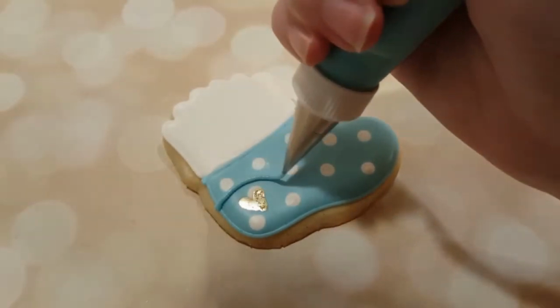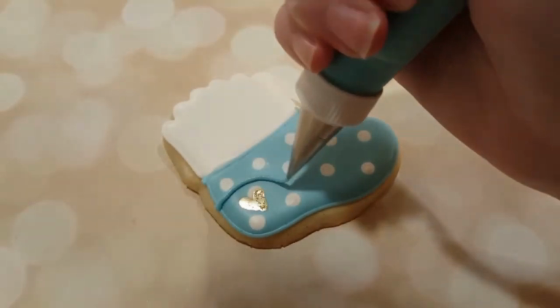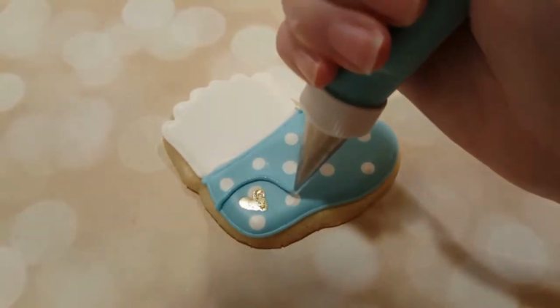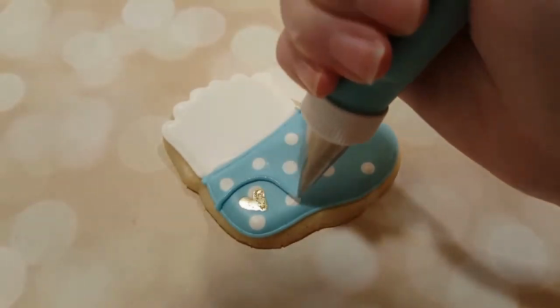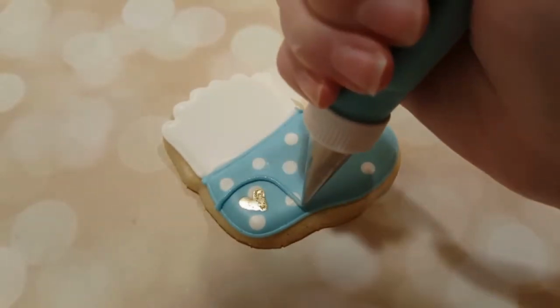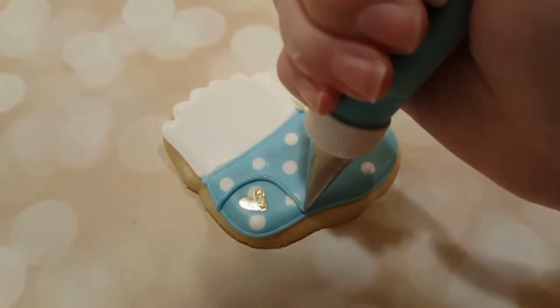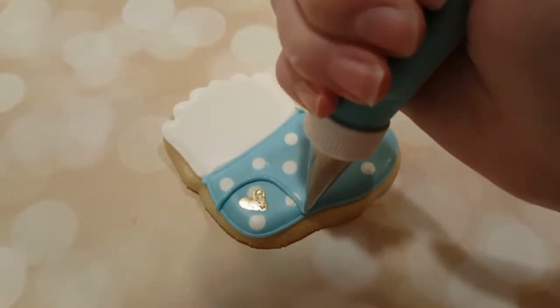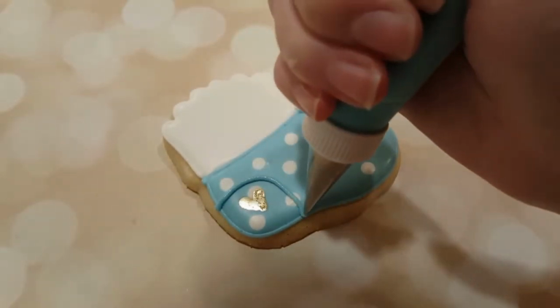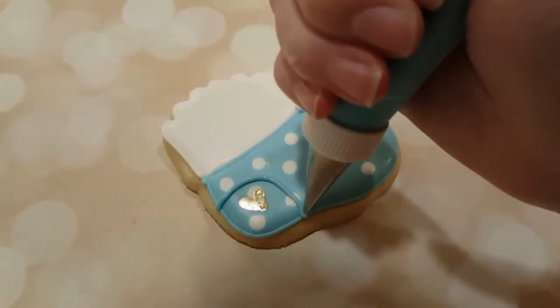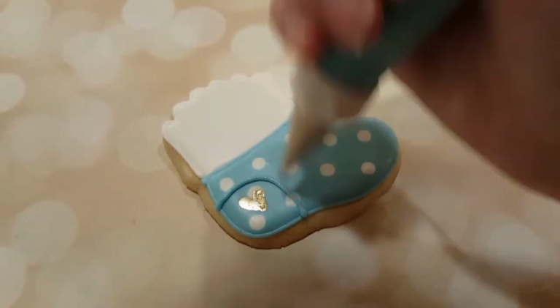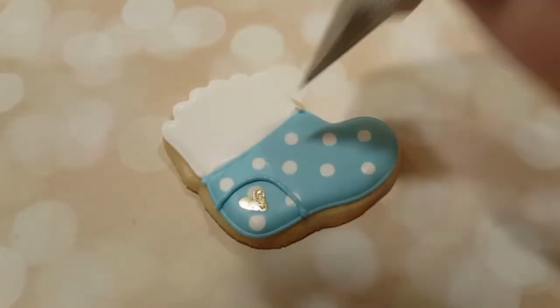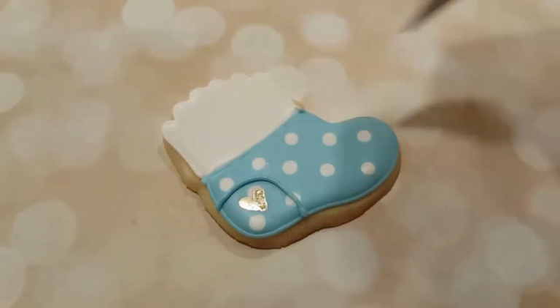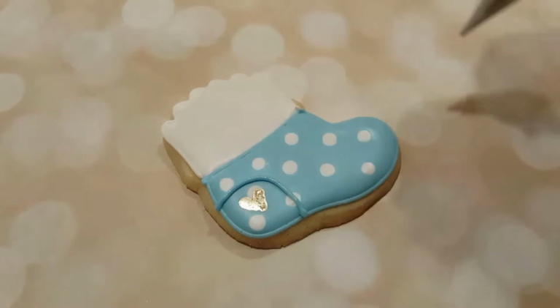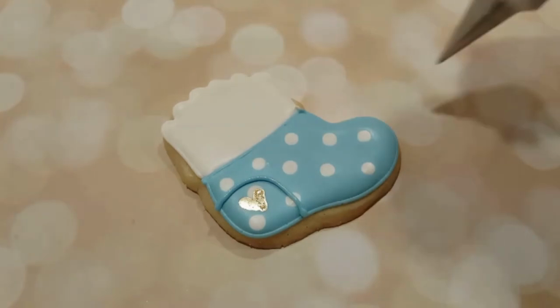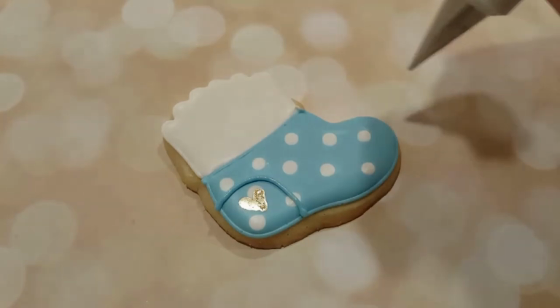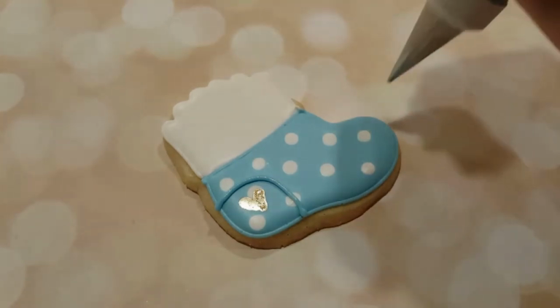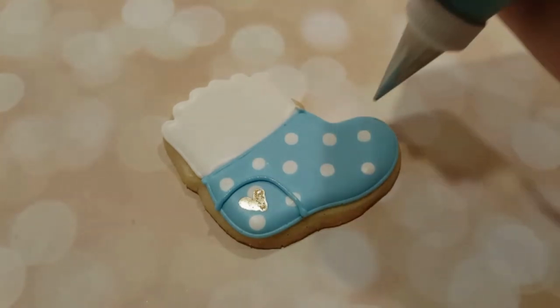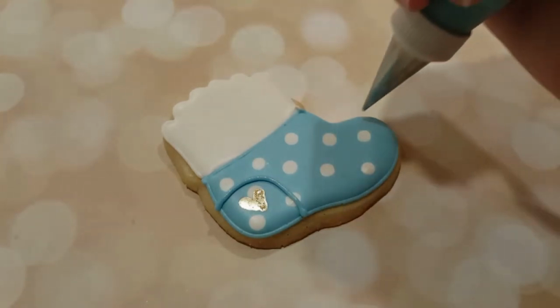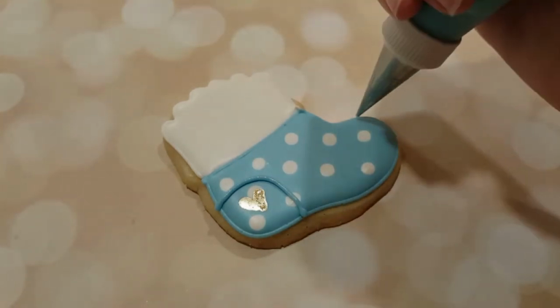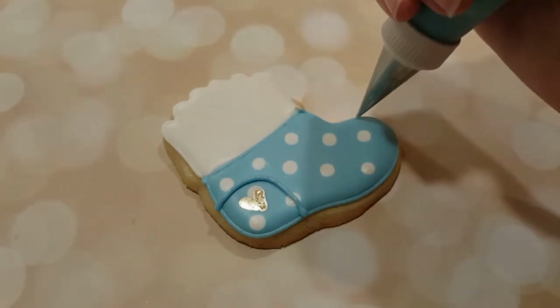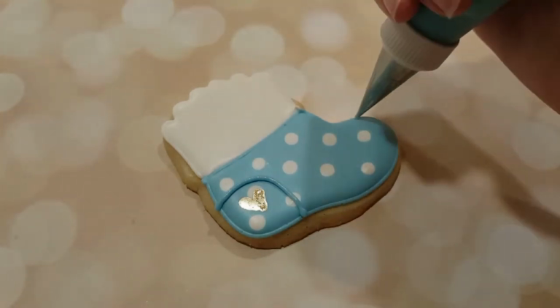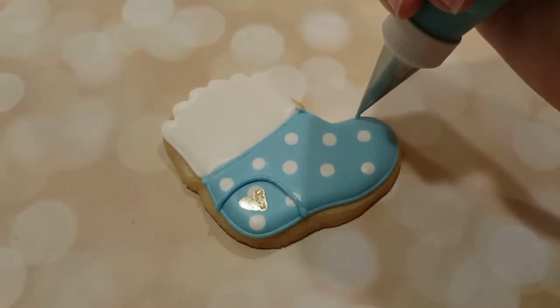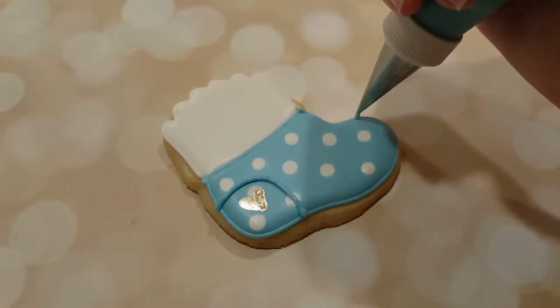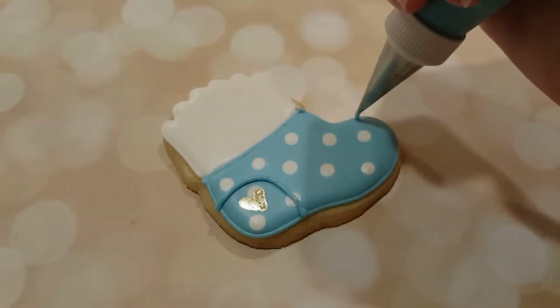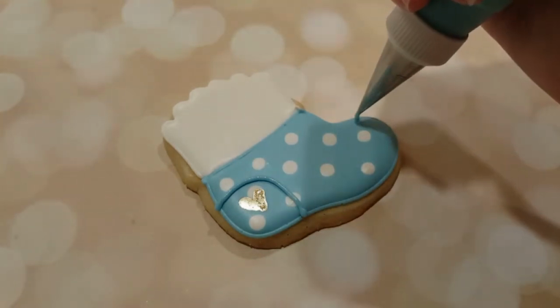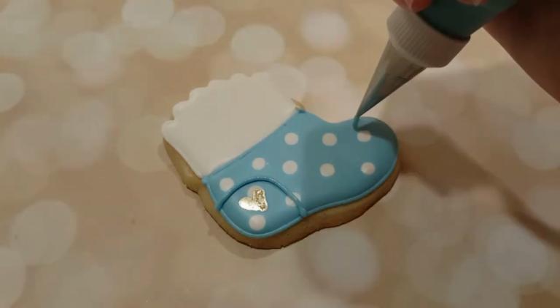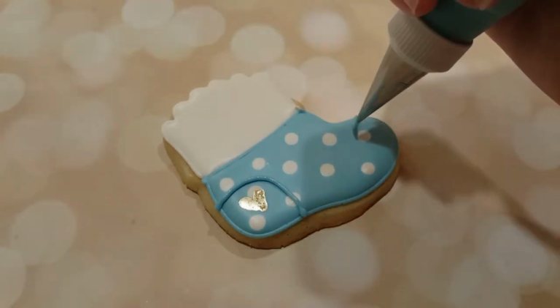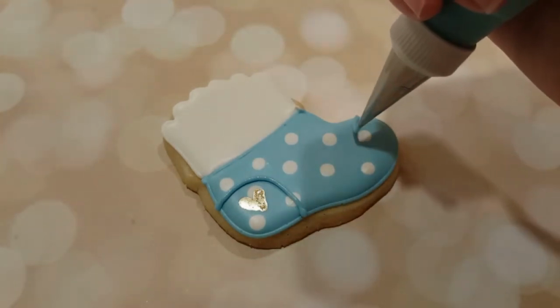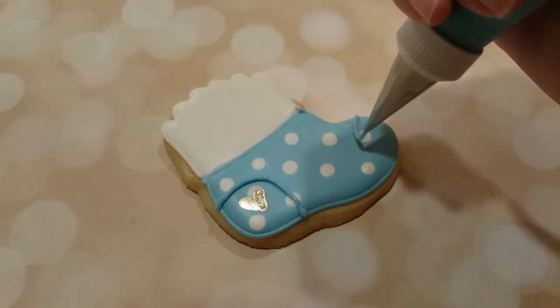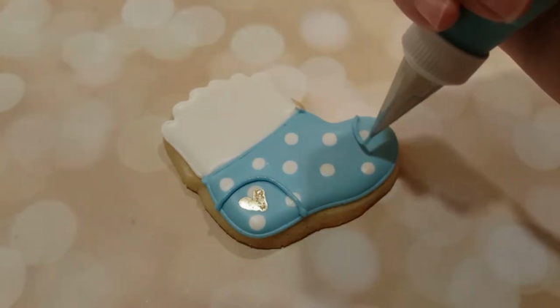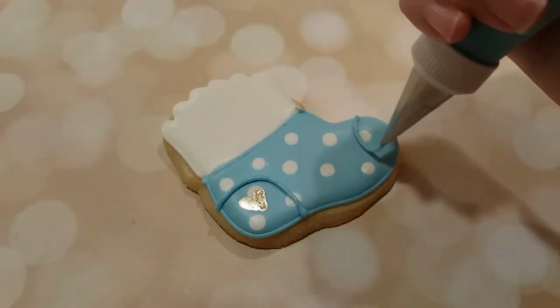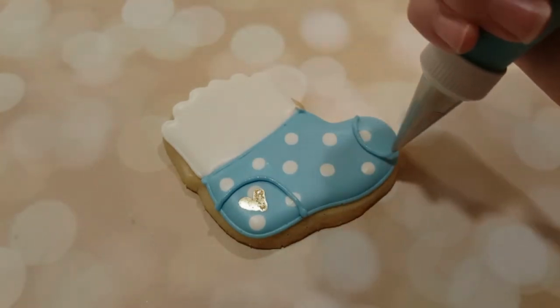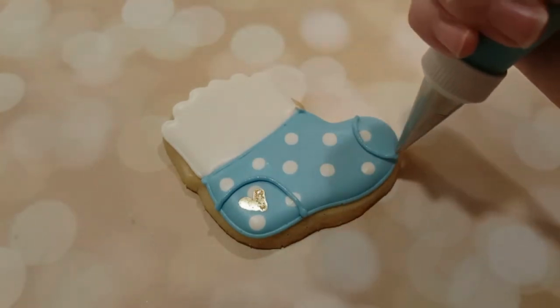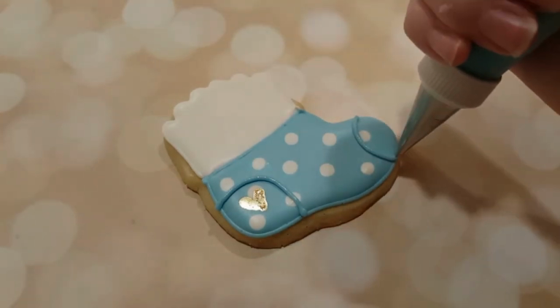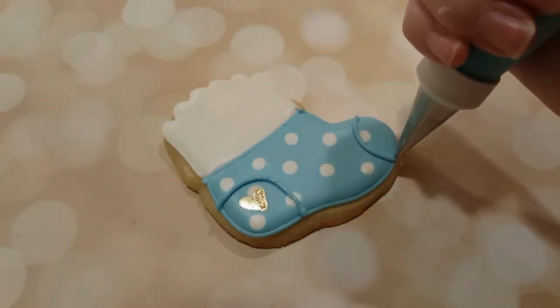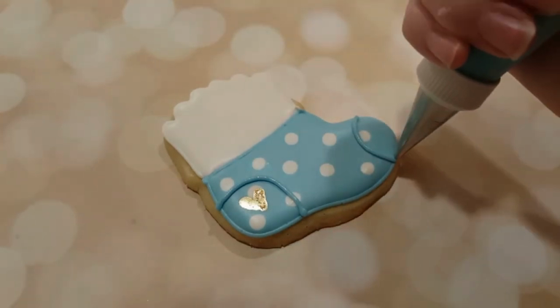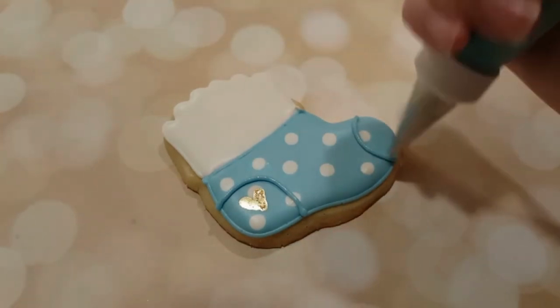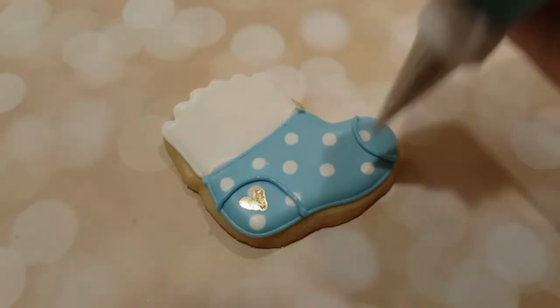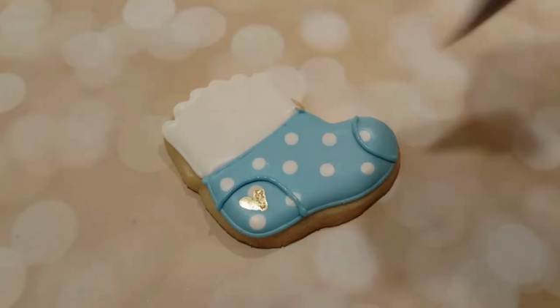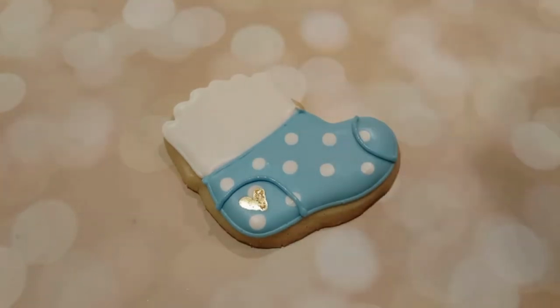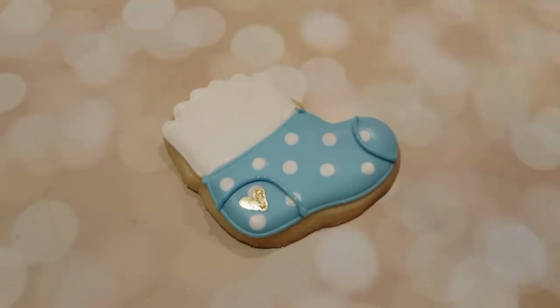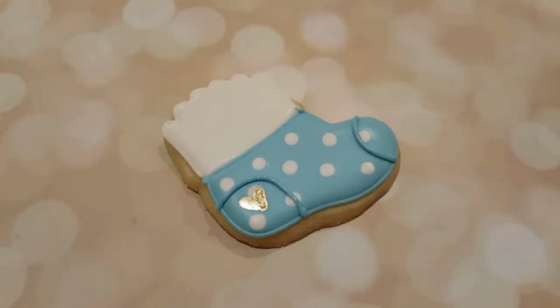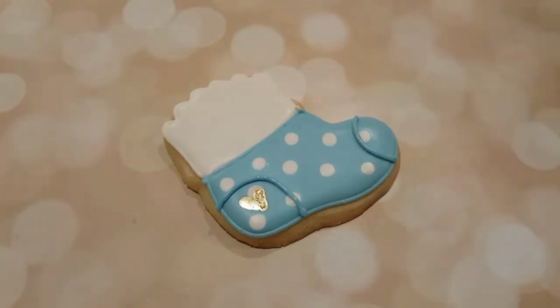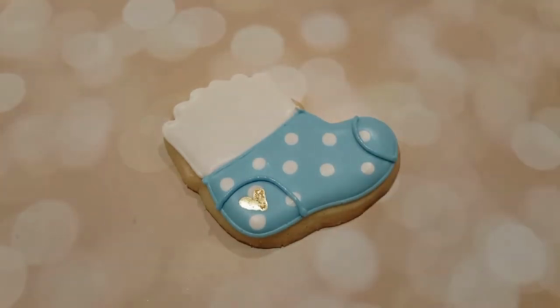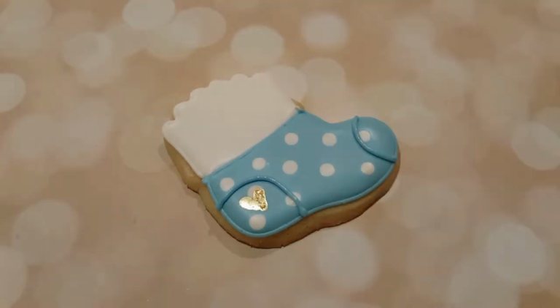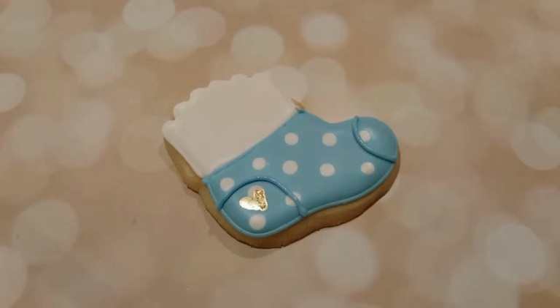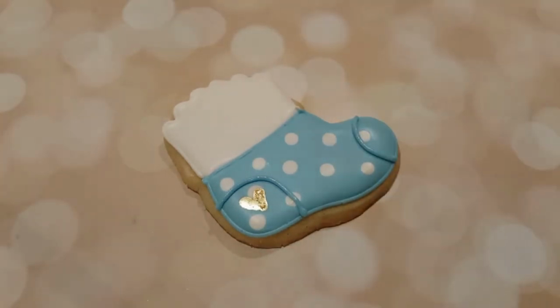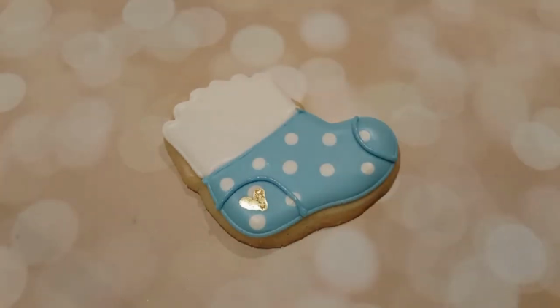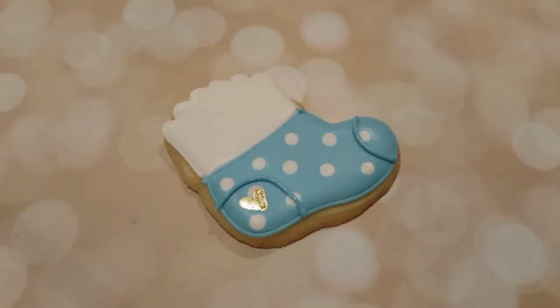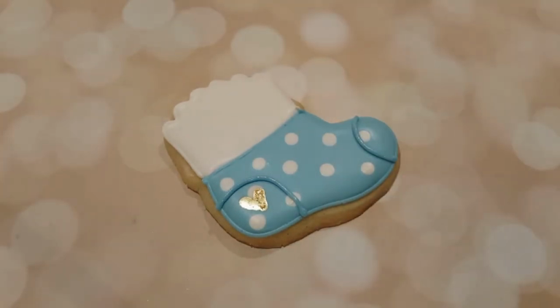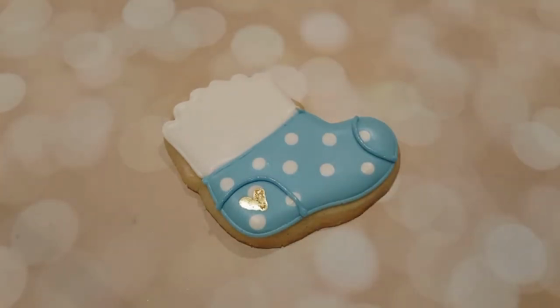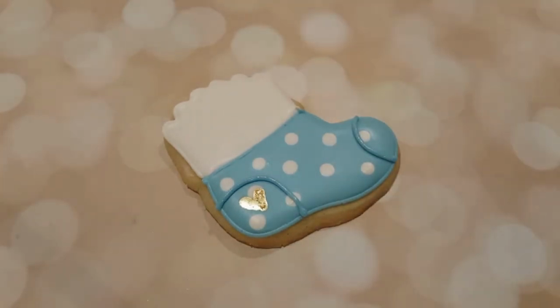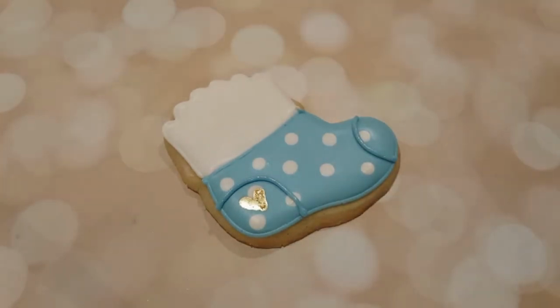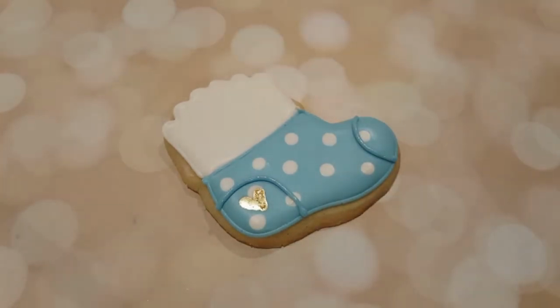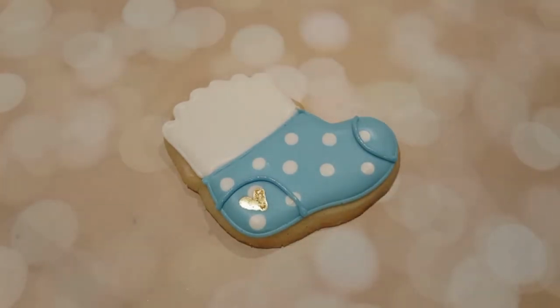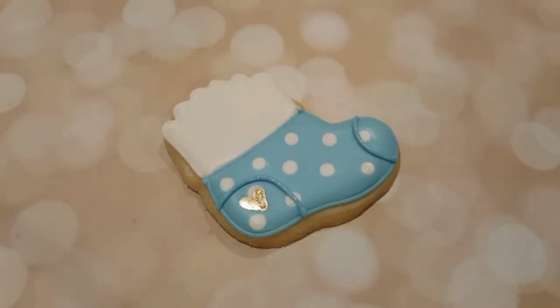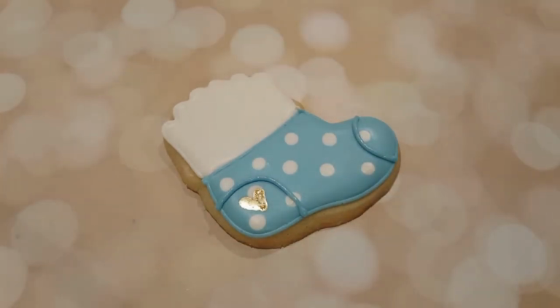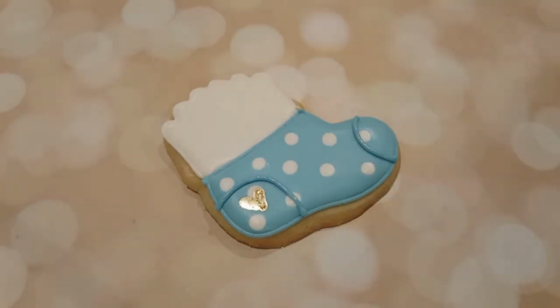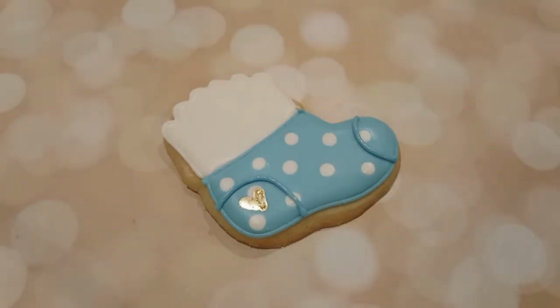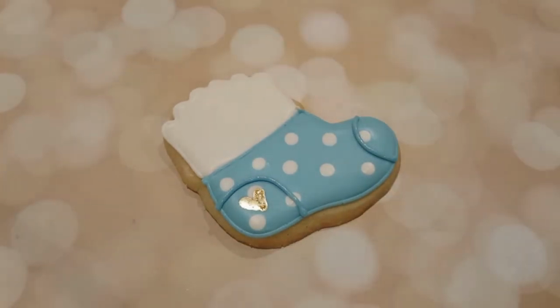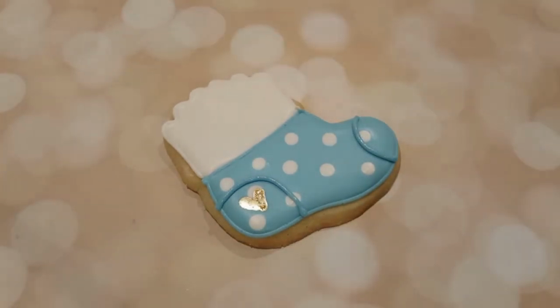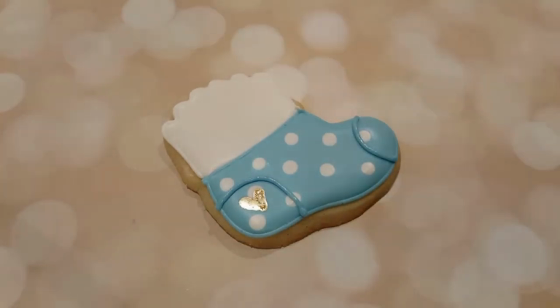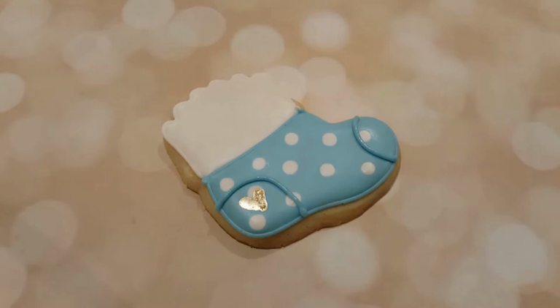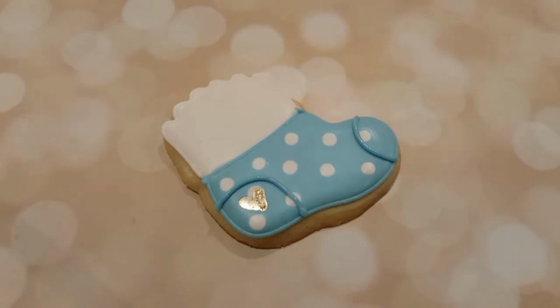I'm using my piping consistency blue again with the number two tip and just outlining the heel and the toe of the sock.